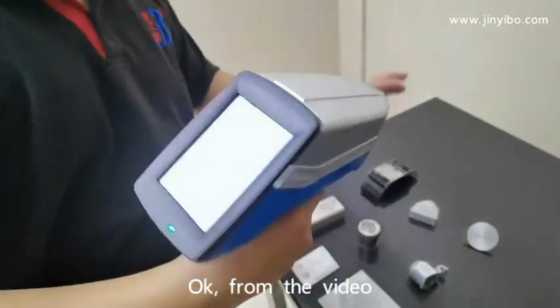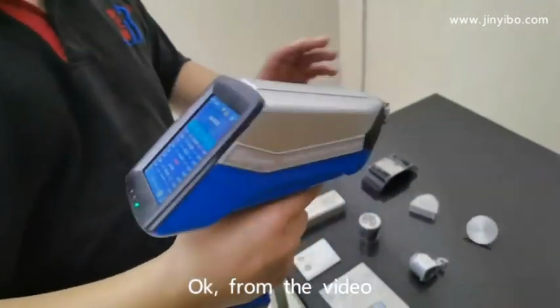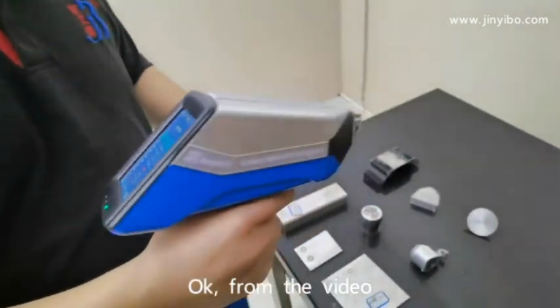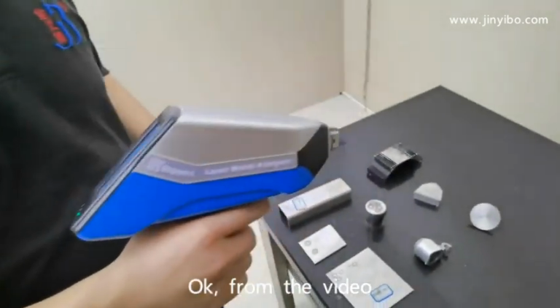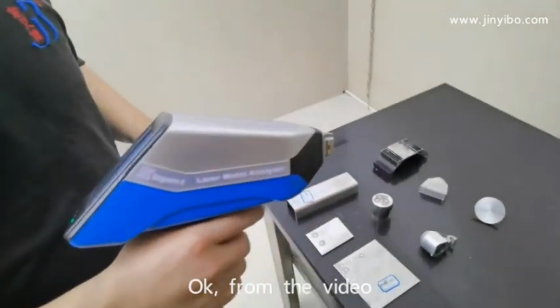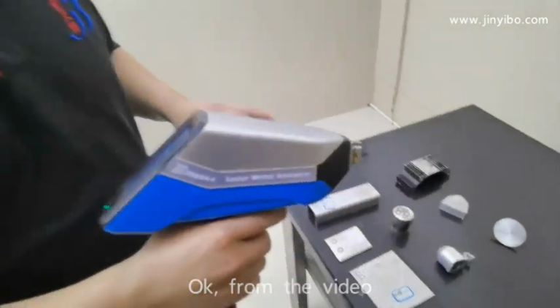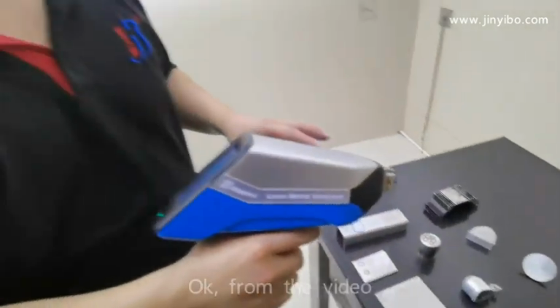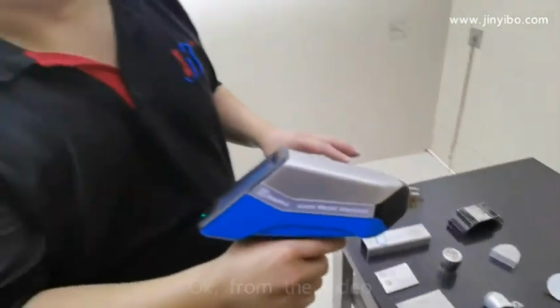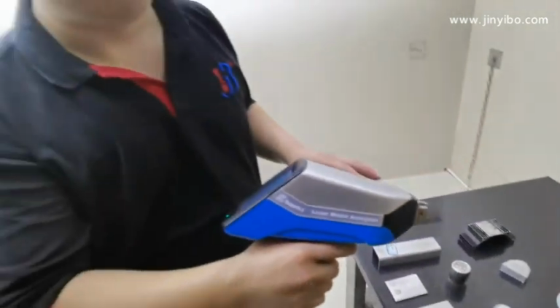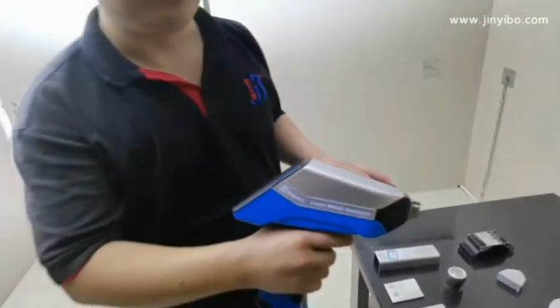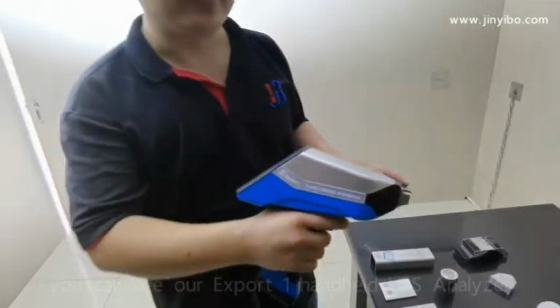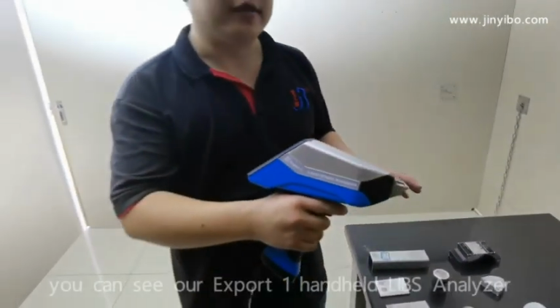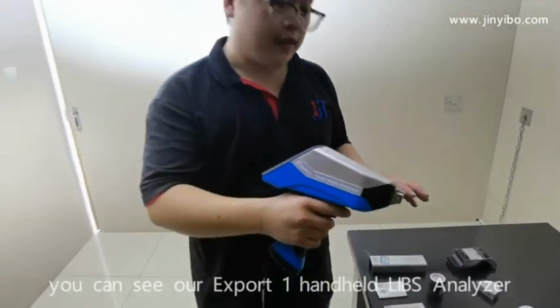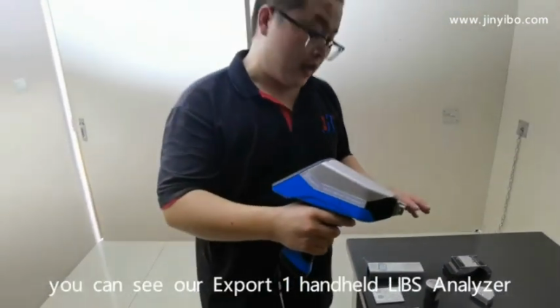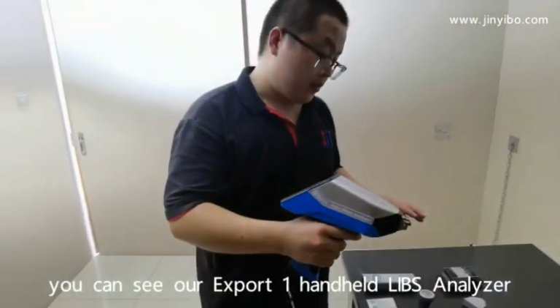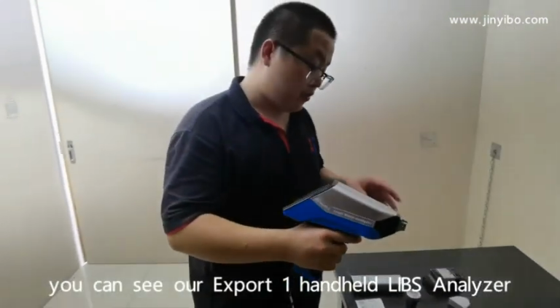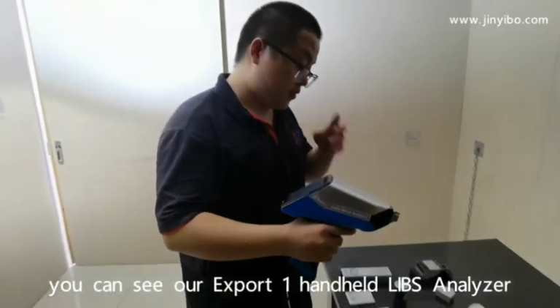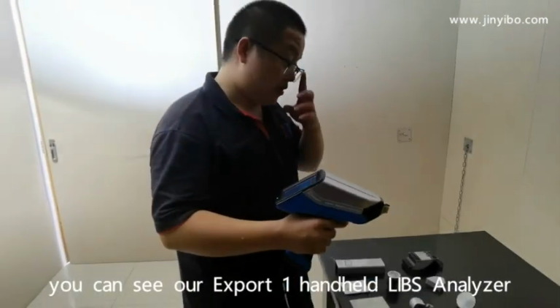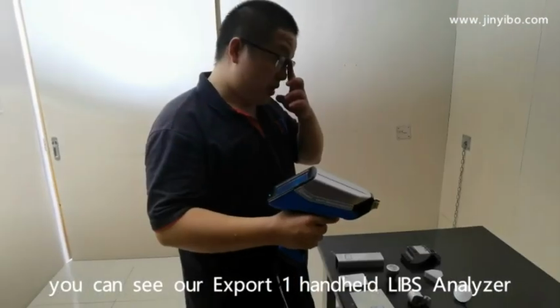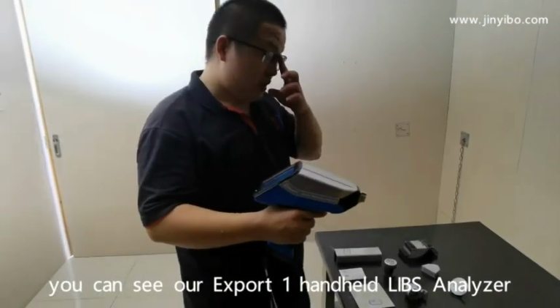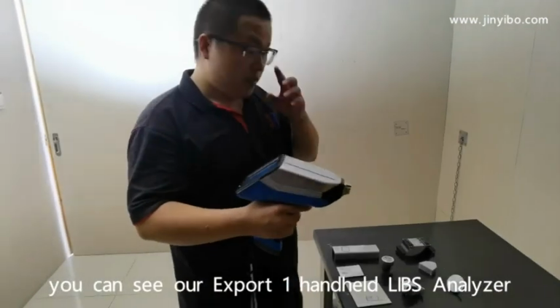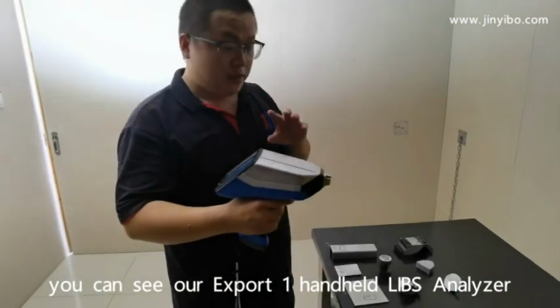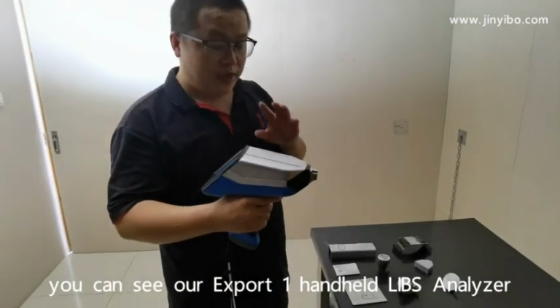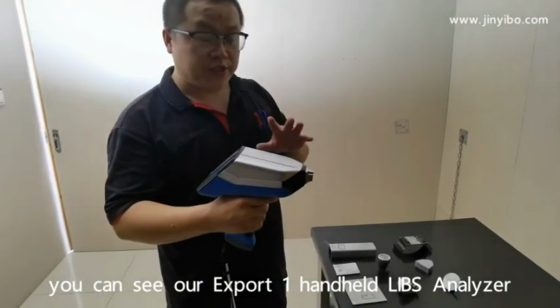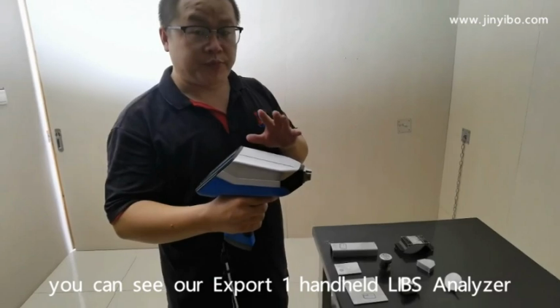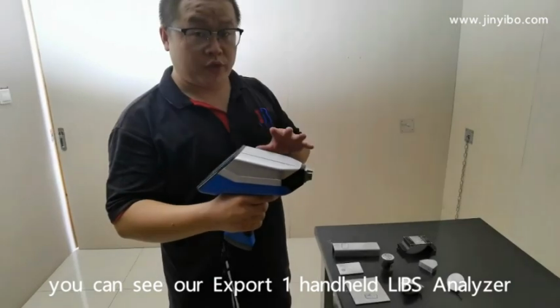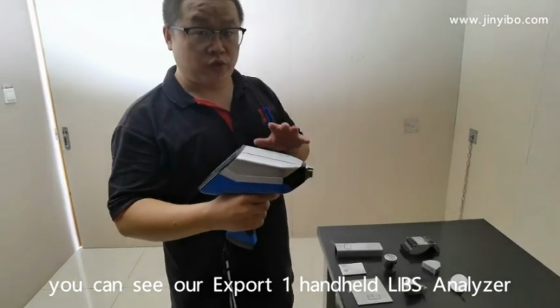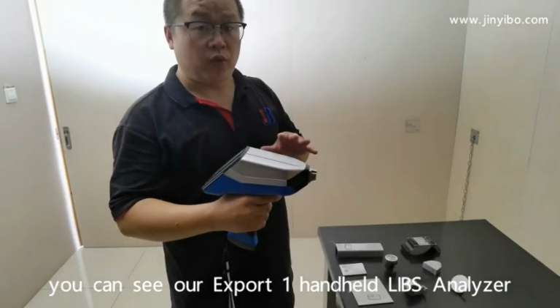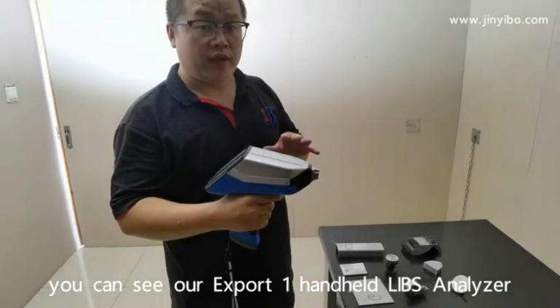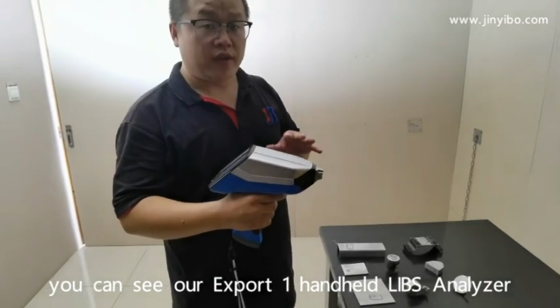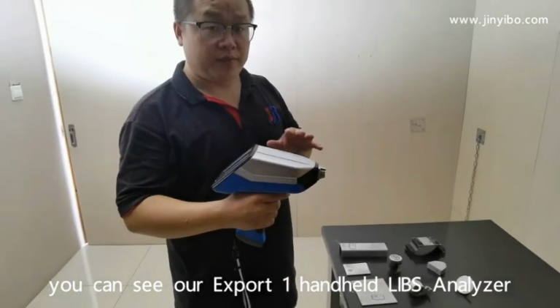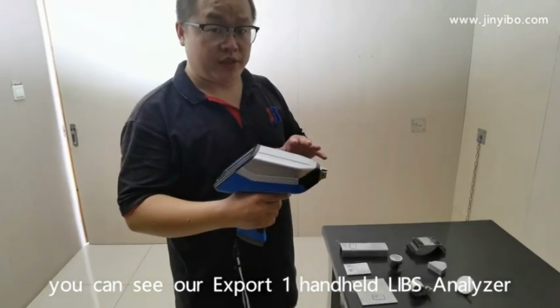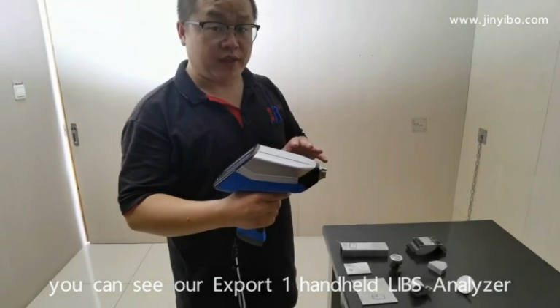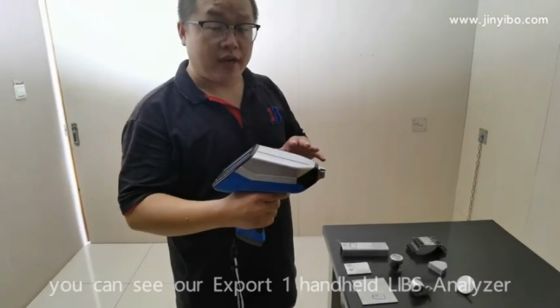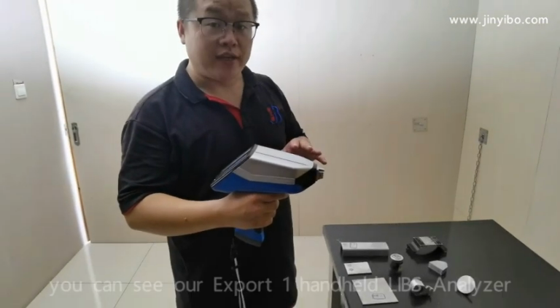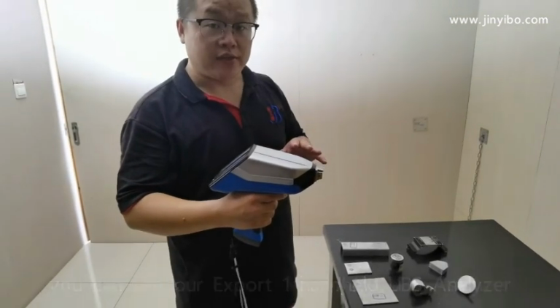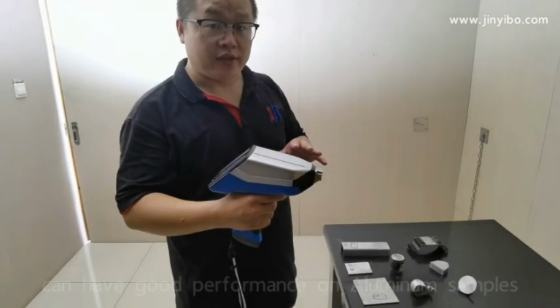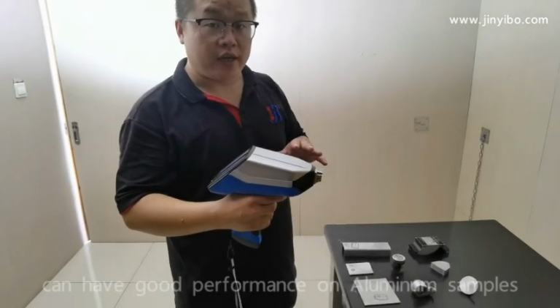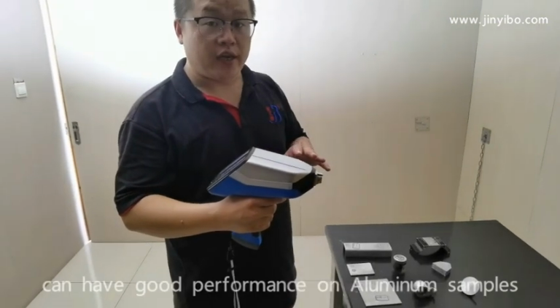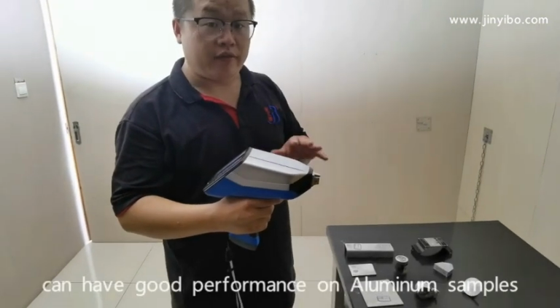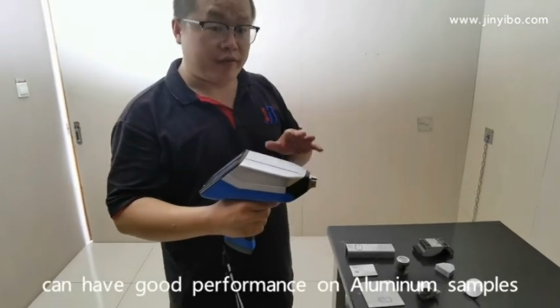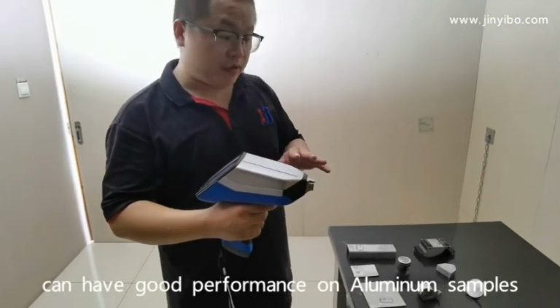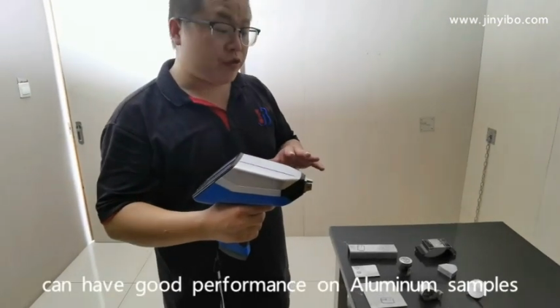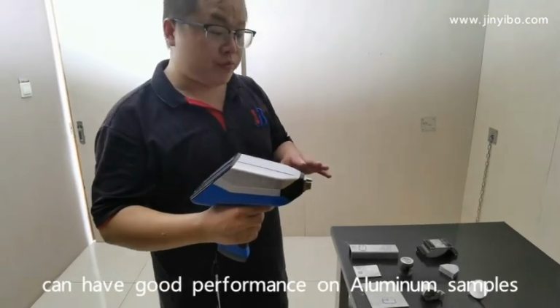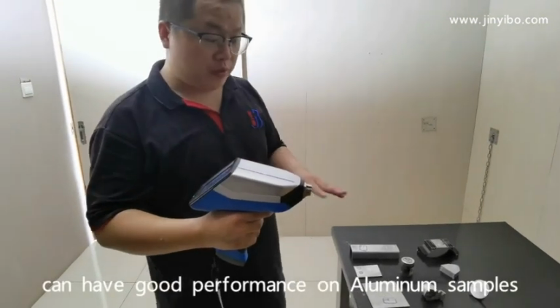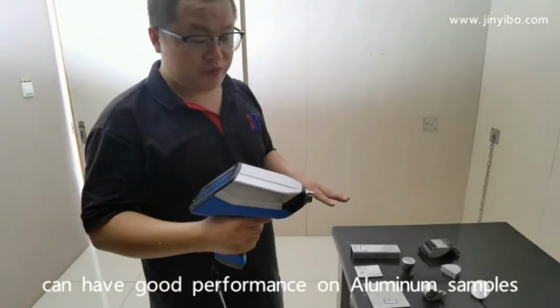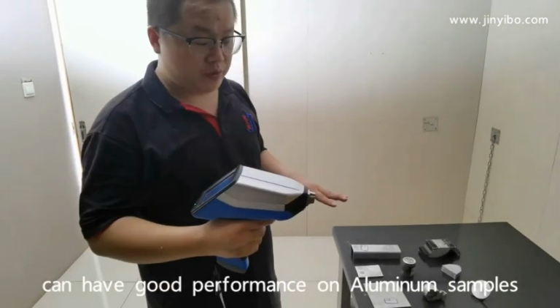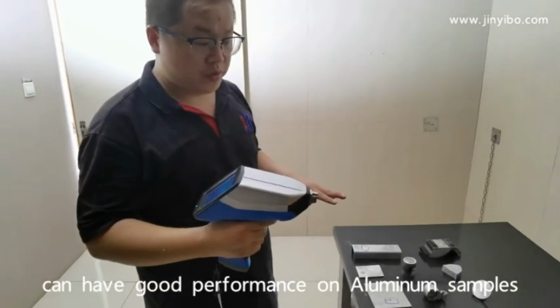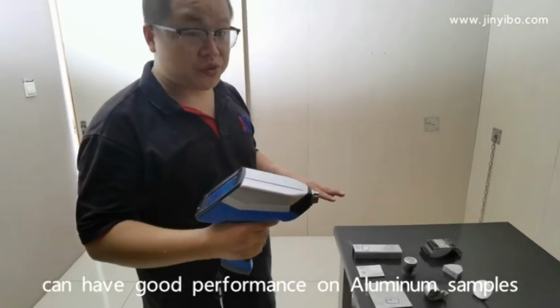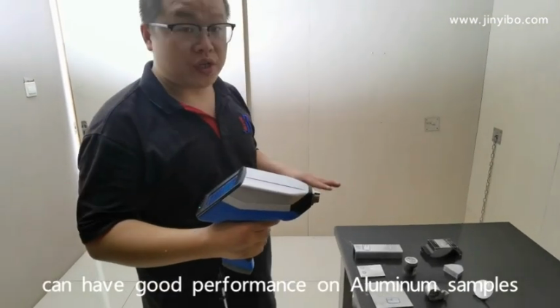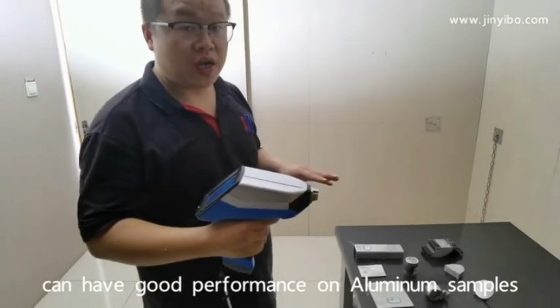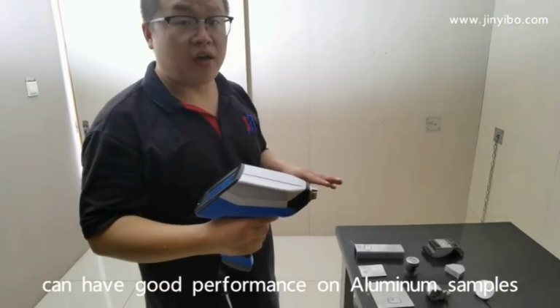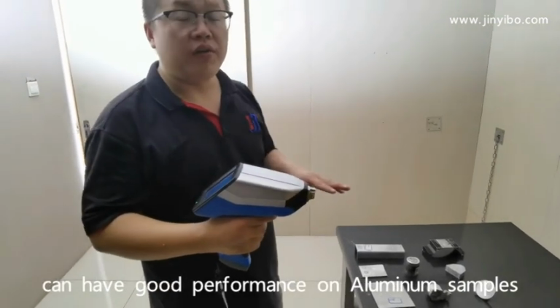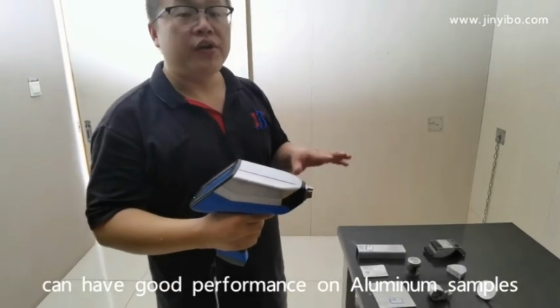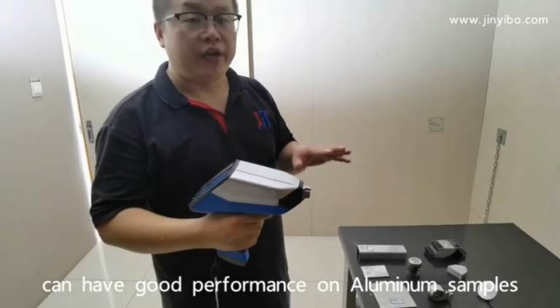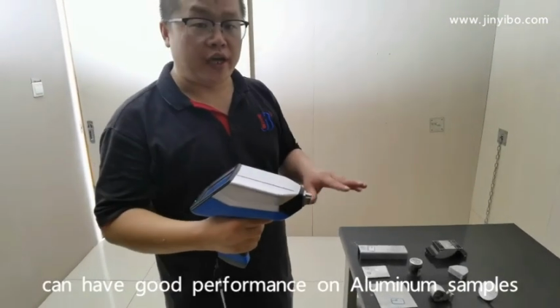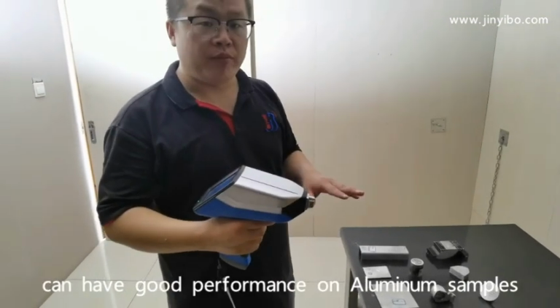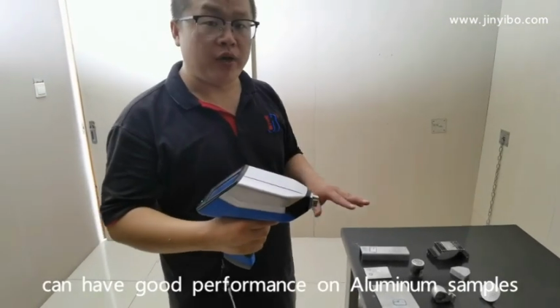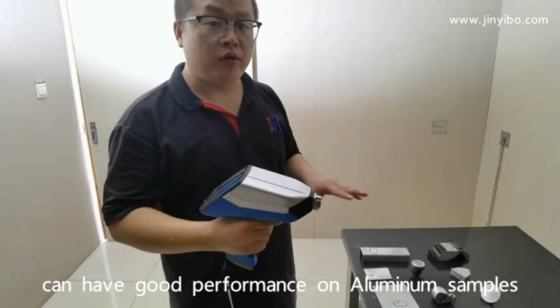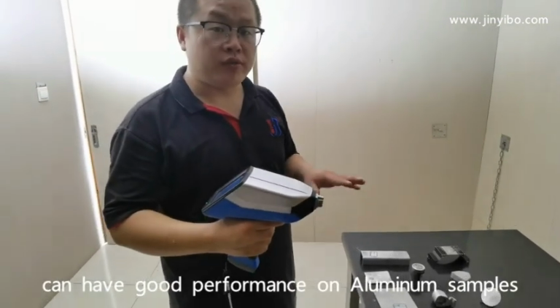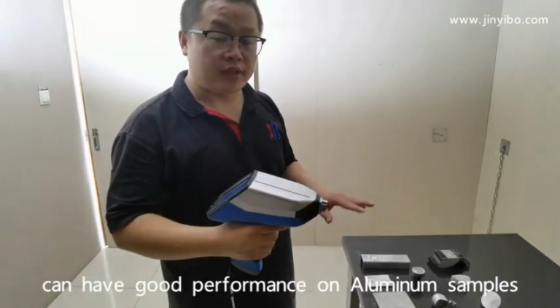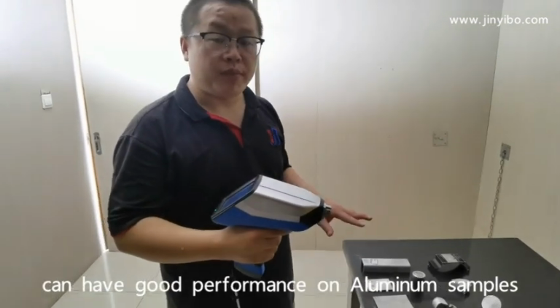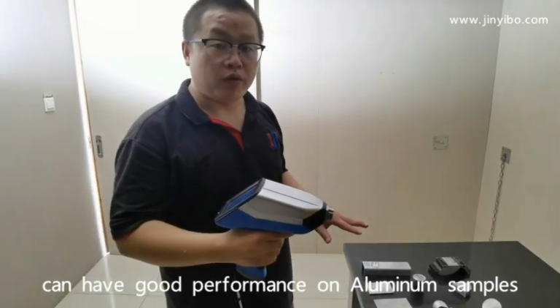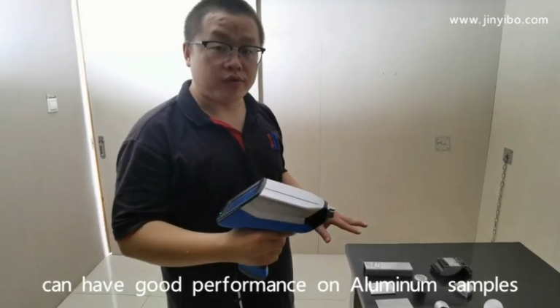From this video, you can see our ExpertOne LIBS Analyzer can have very good performance on aluminum samples.